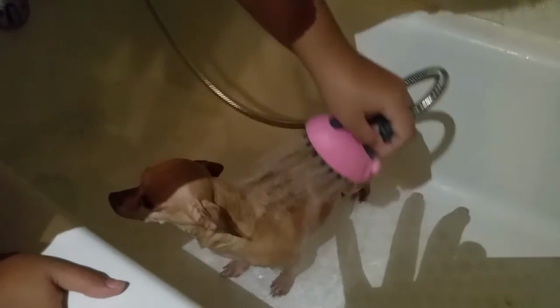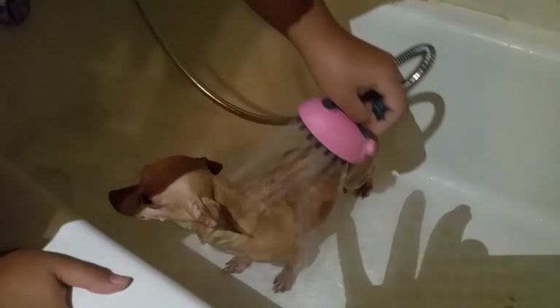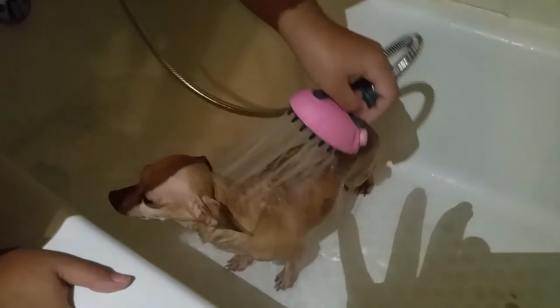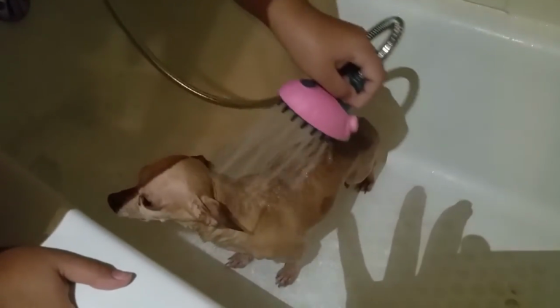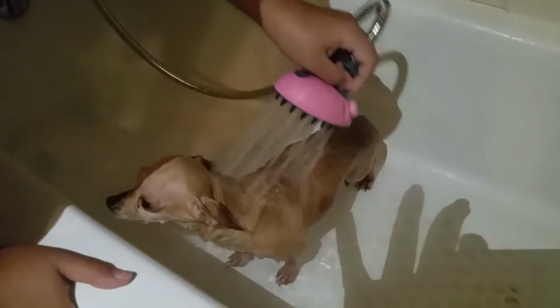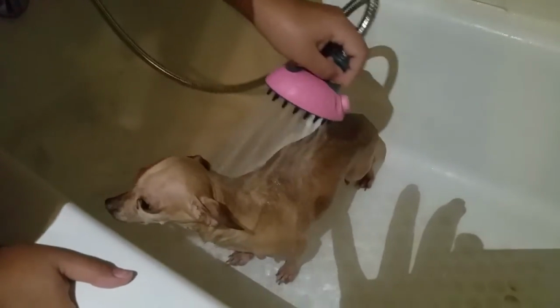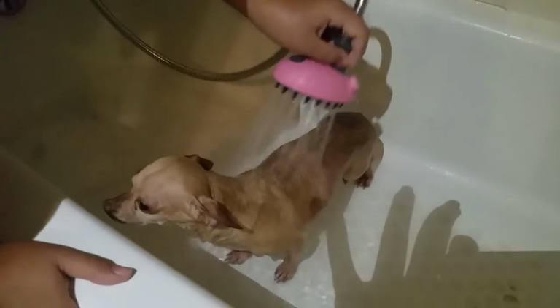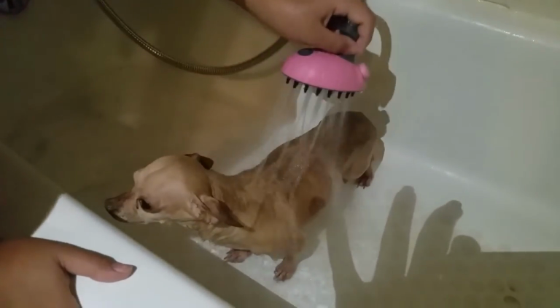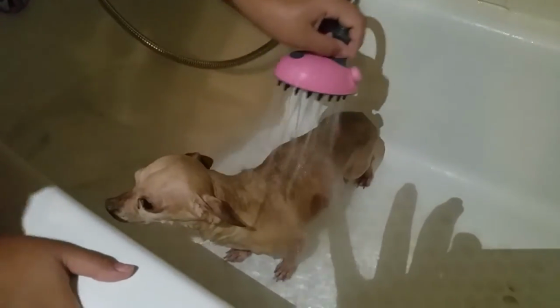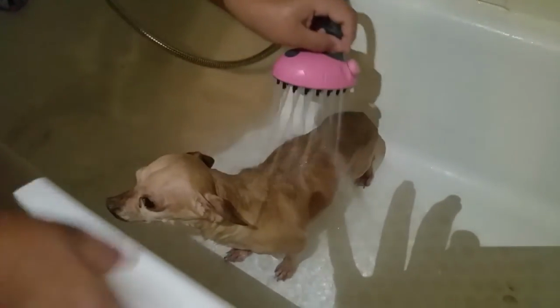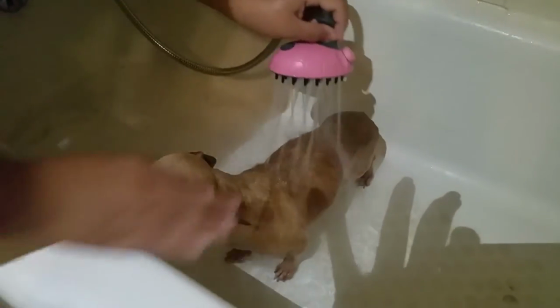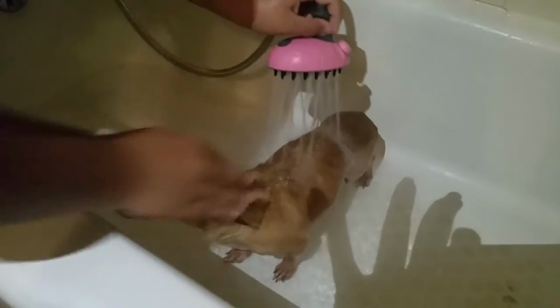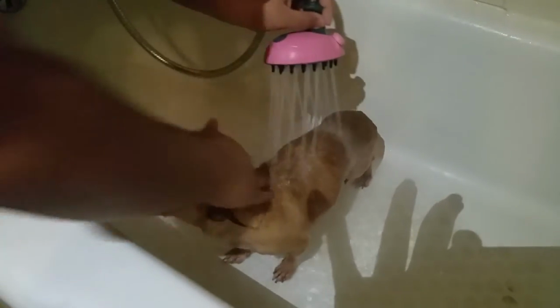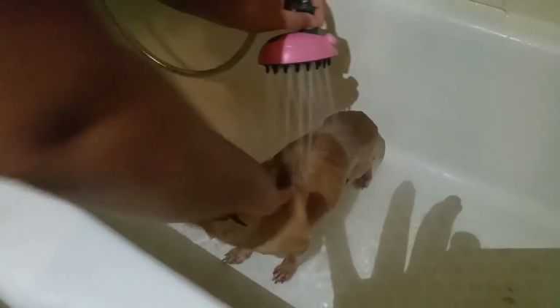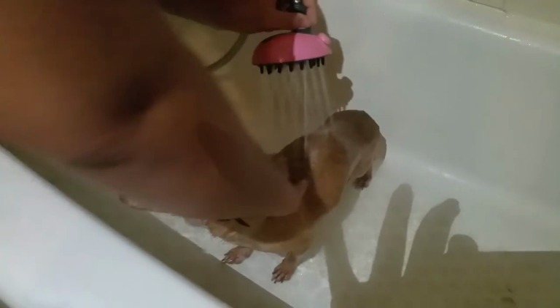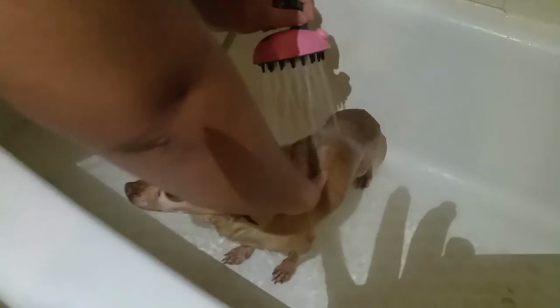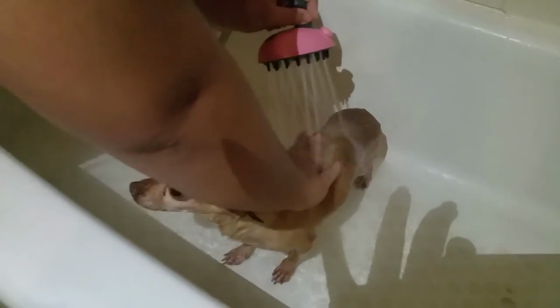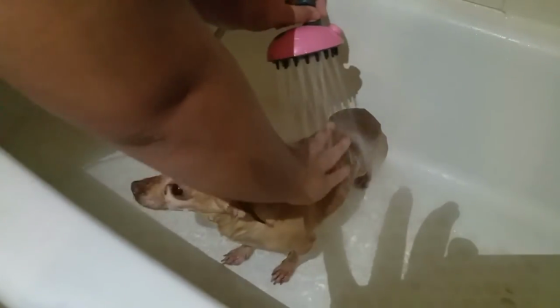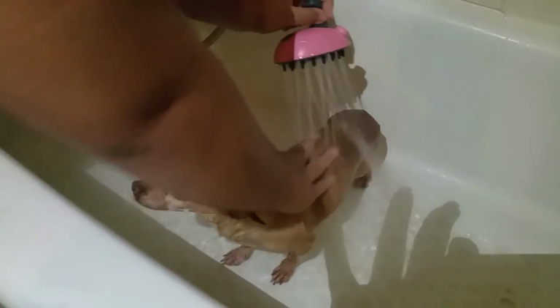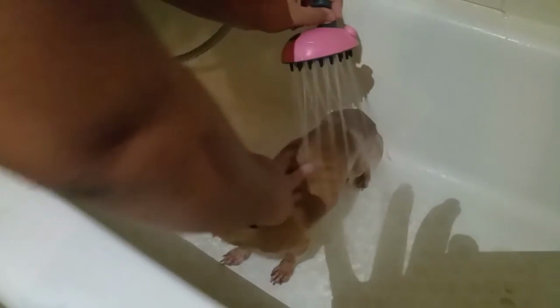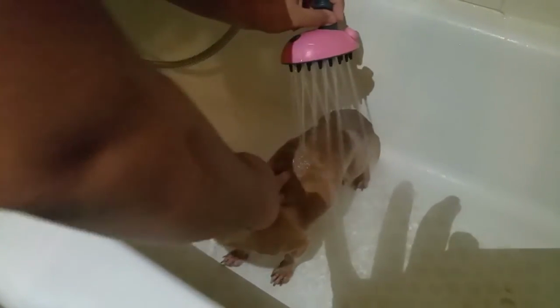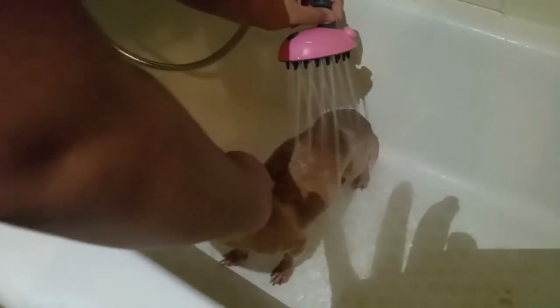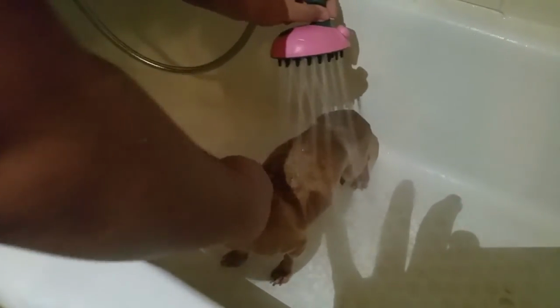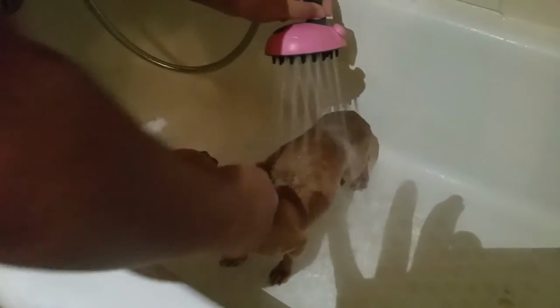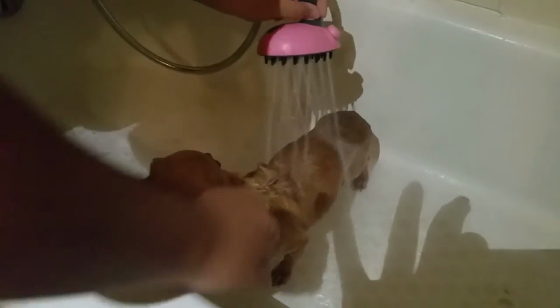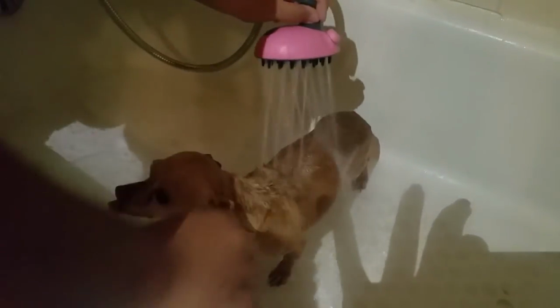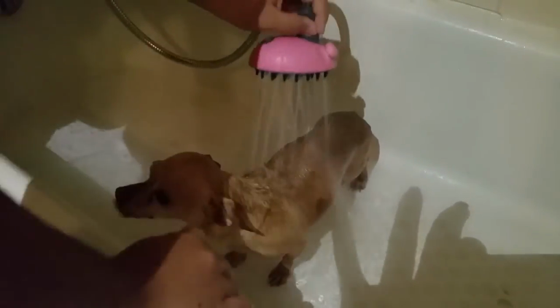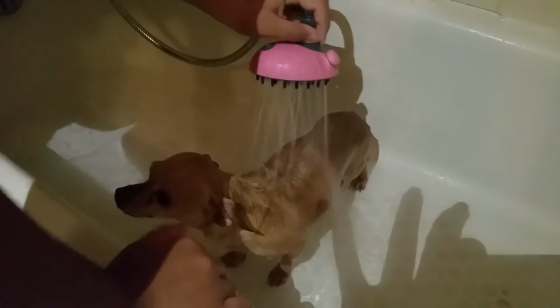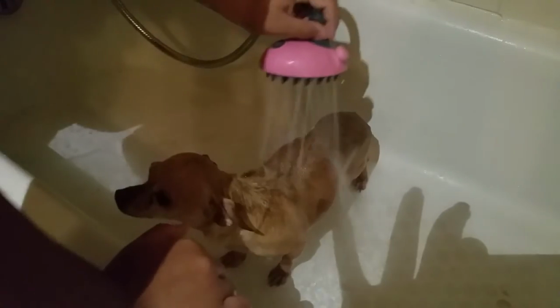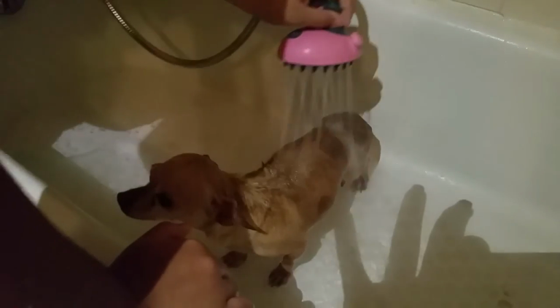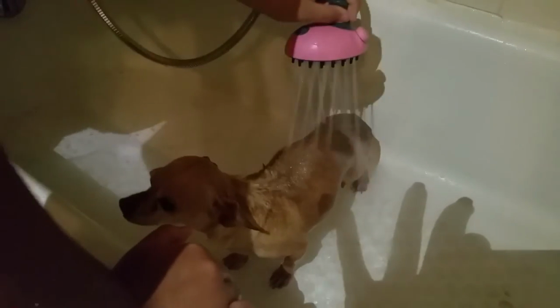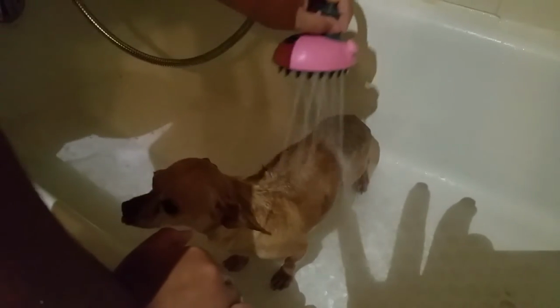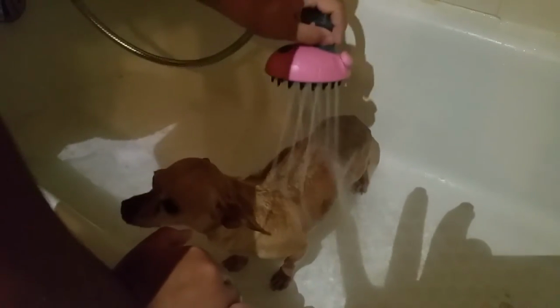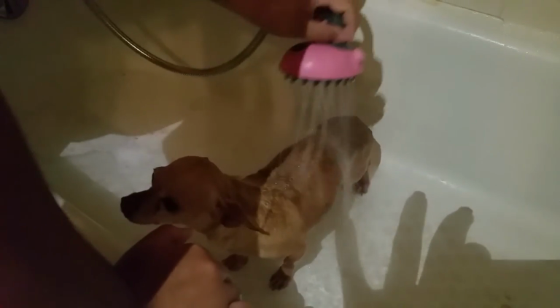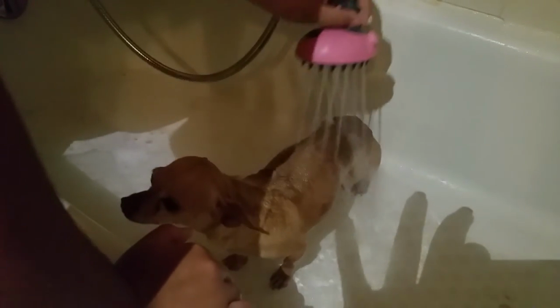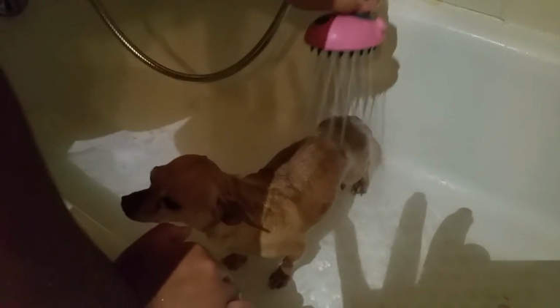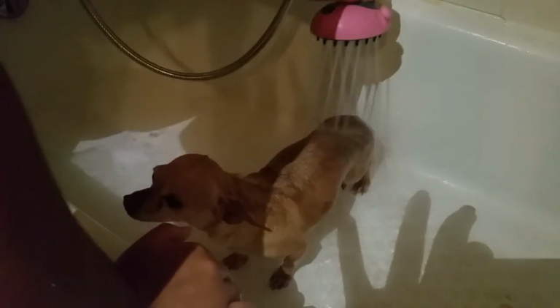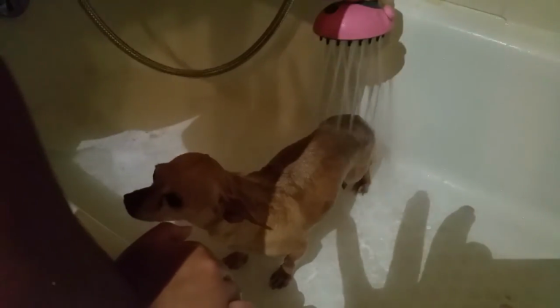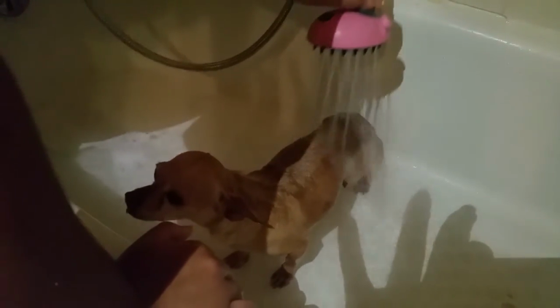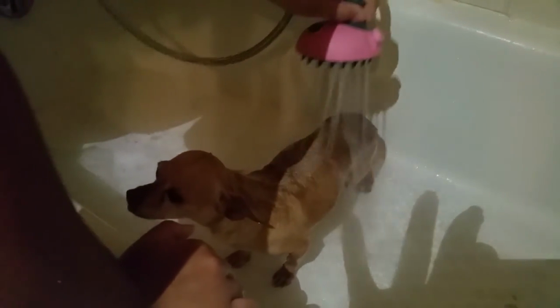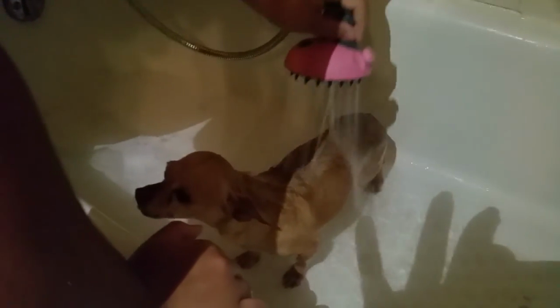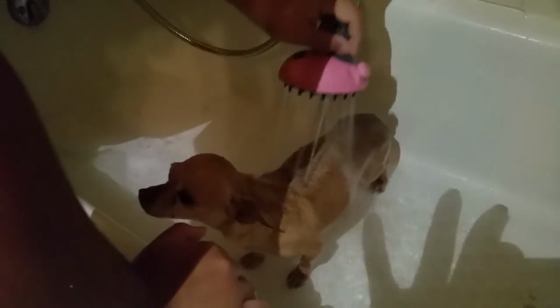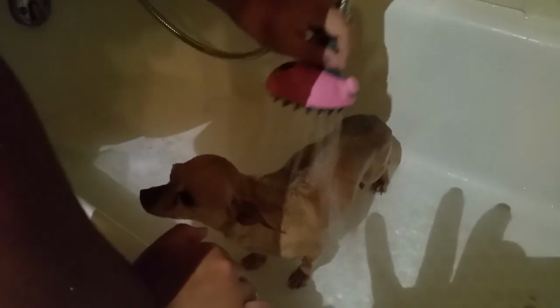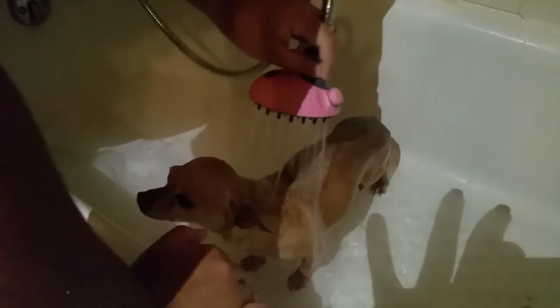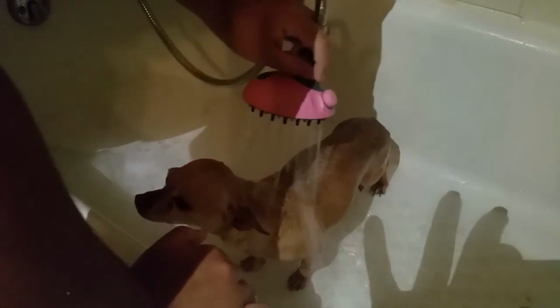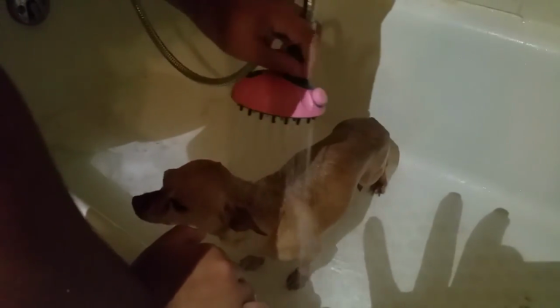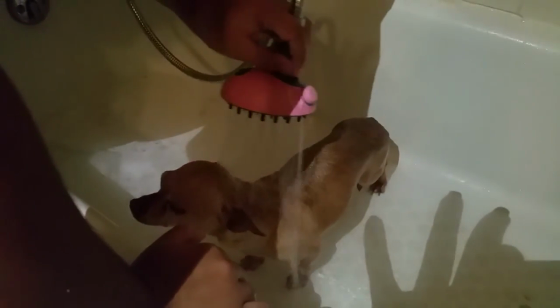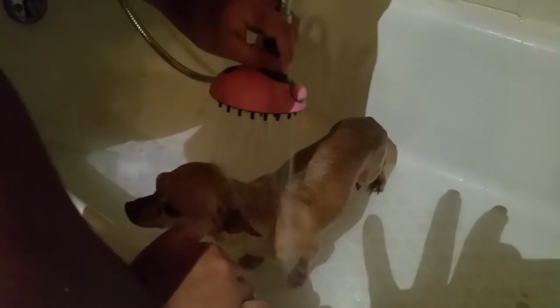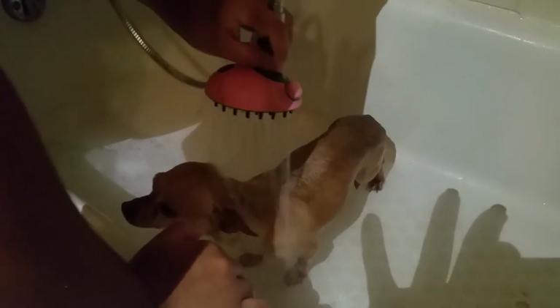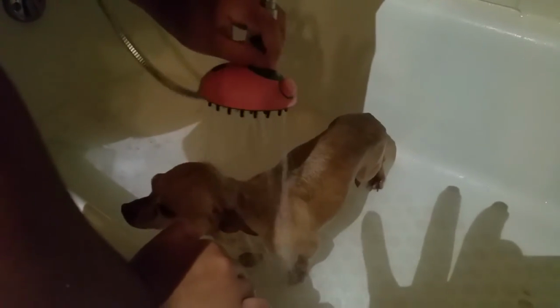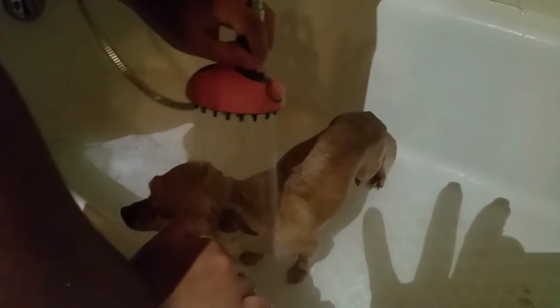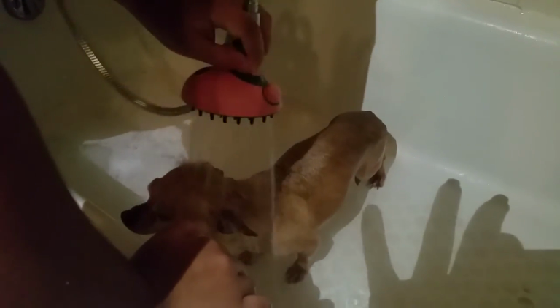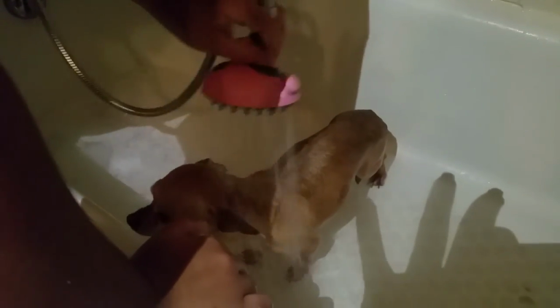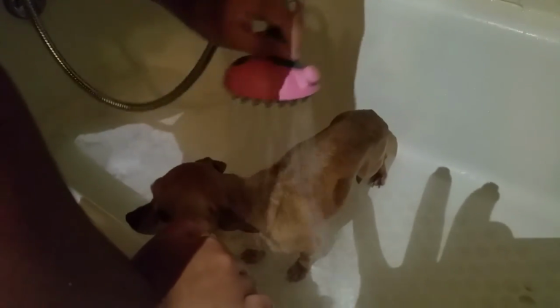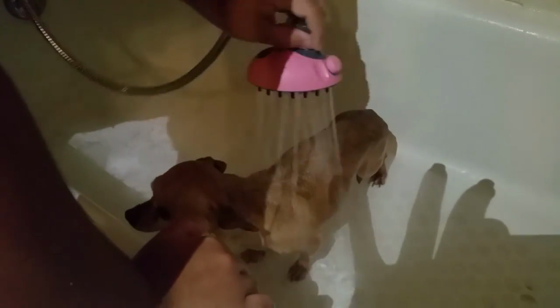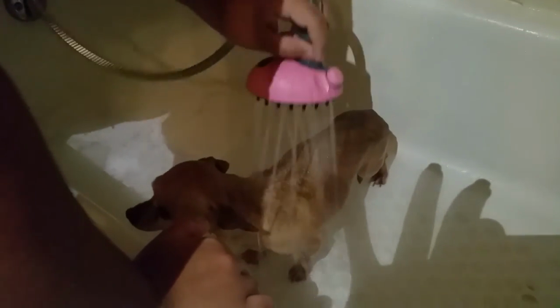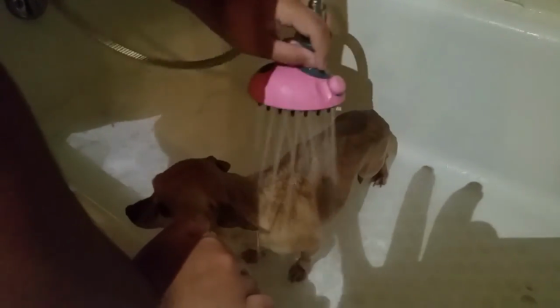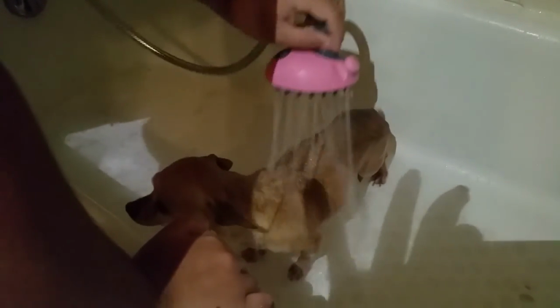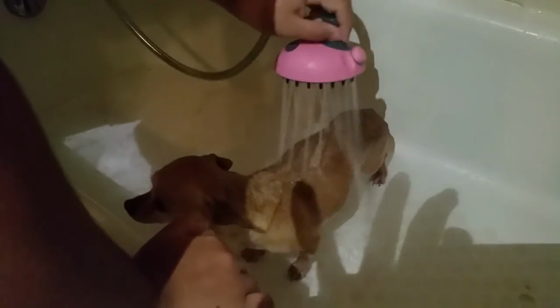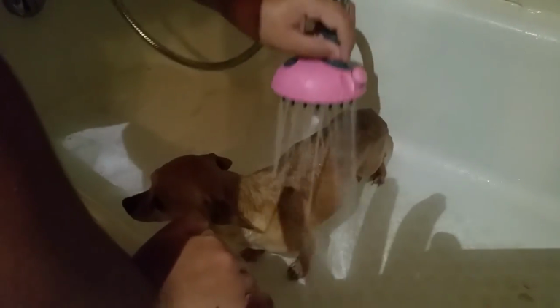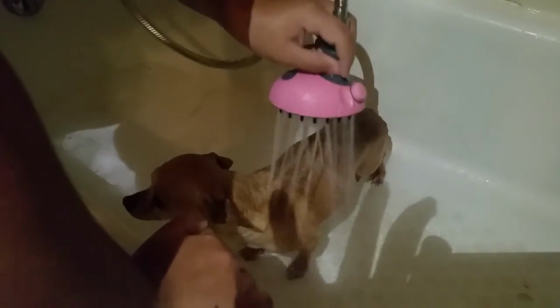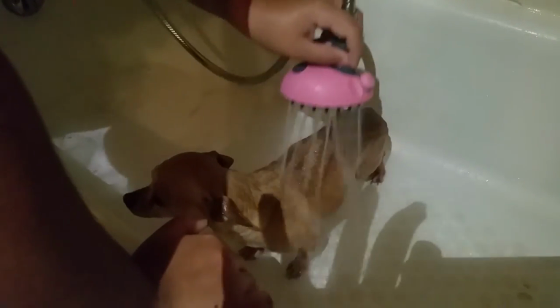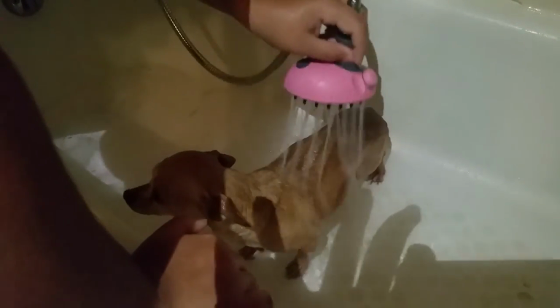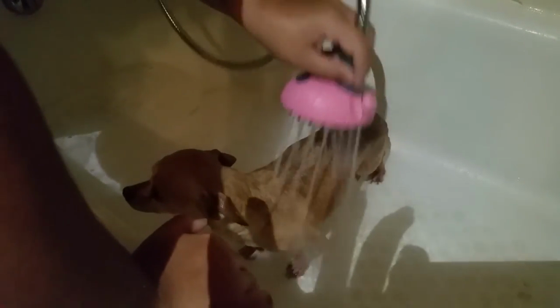I'm just really shocked how it relaxes him. He must feel nice because usually he's freaking out when he's taking a shower. And that's my review.